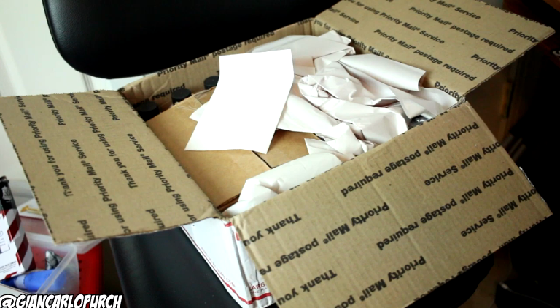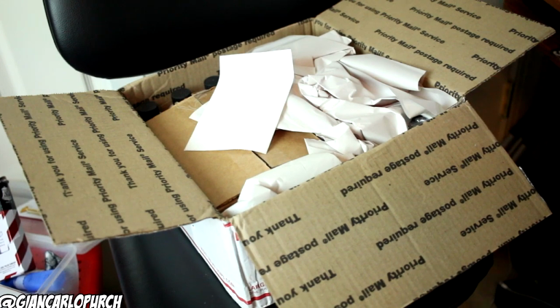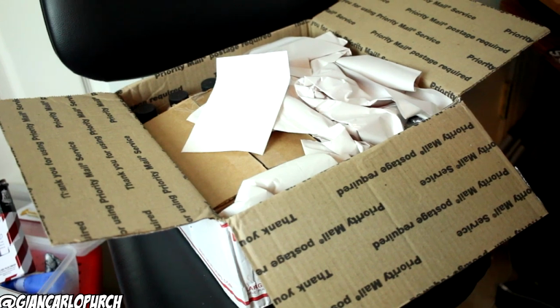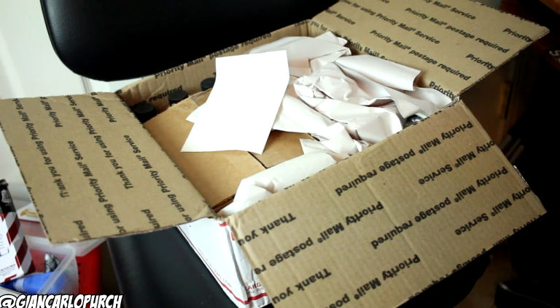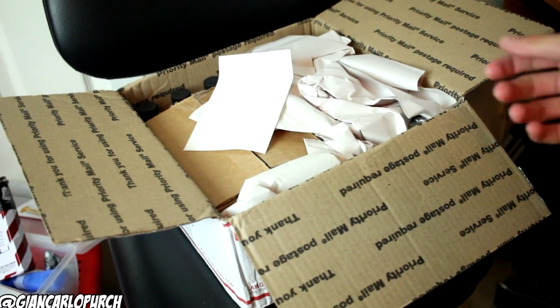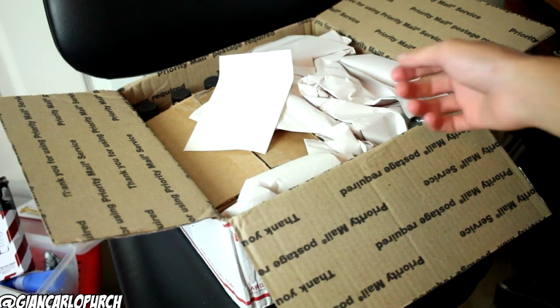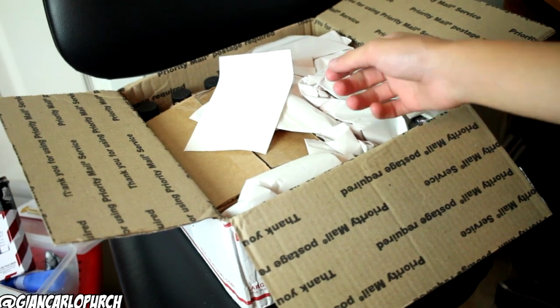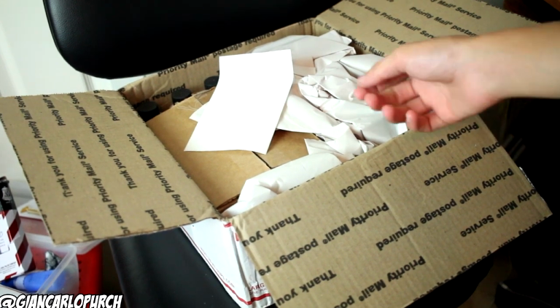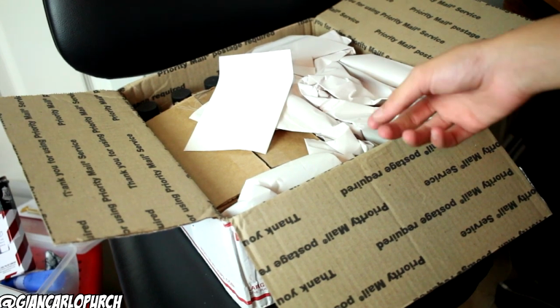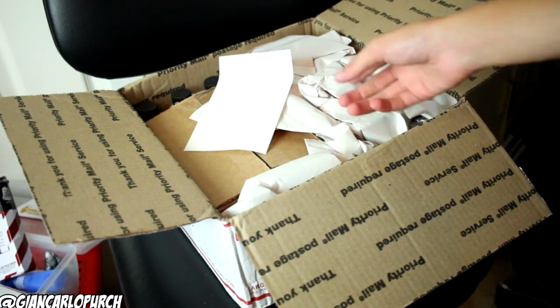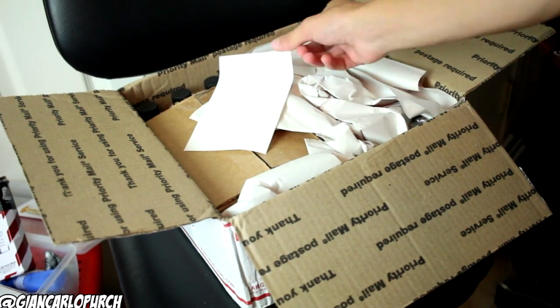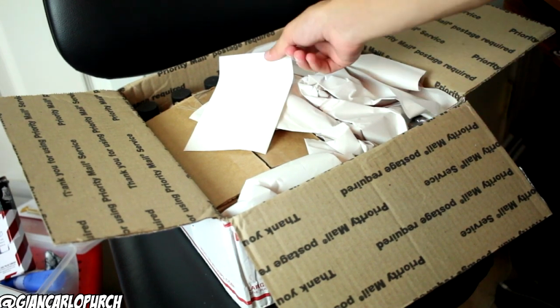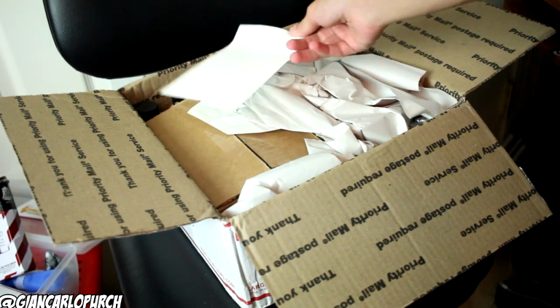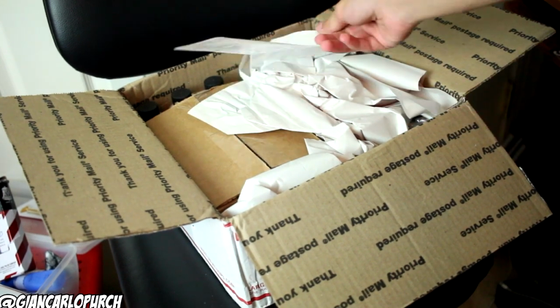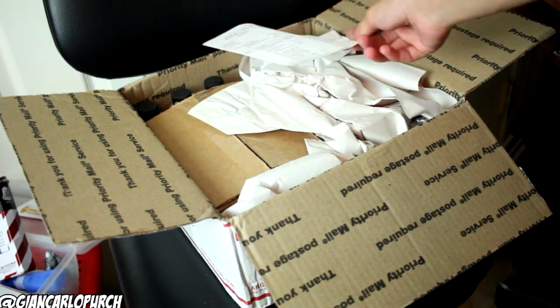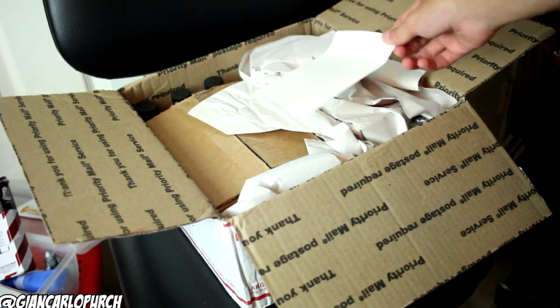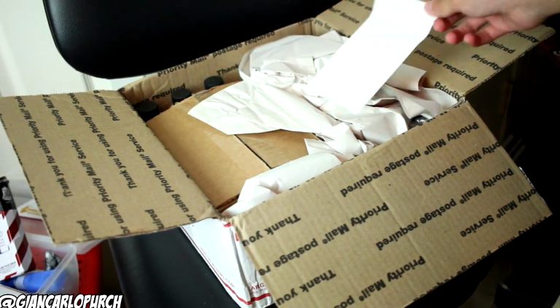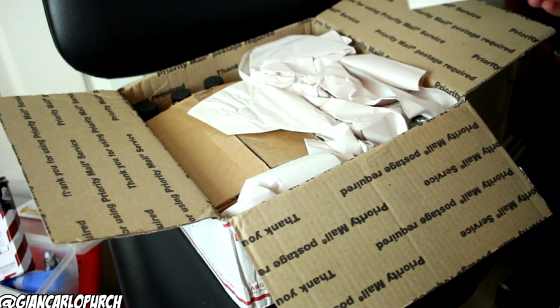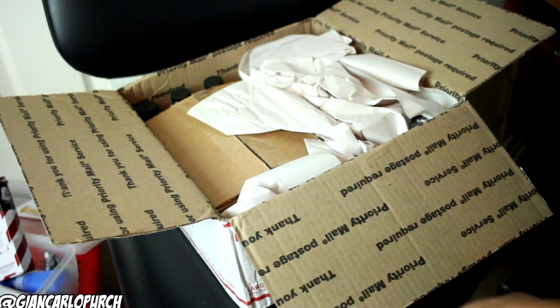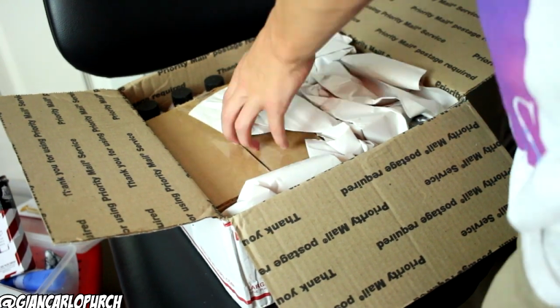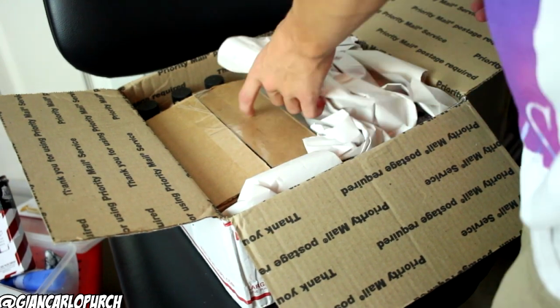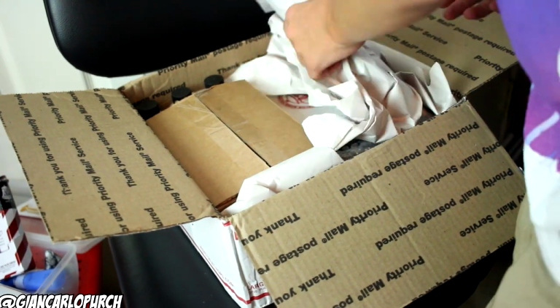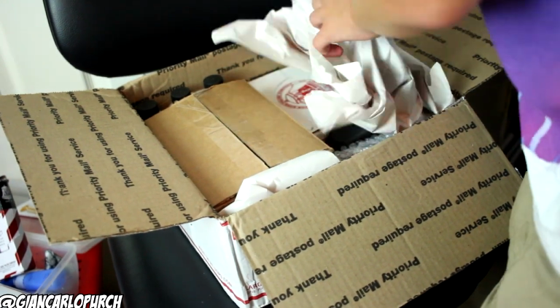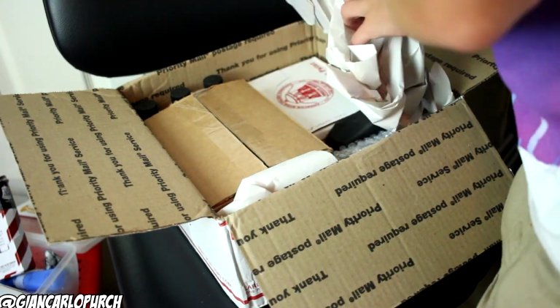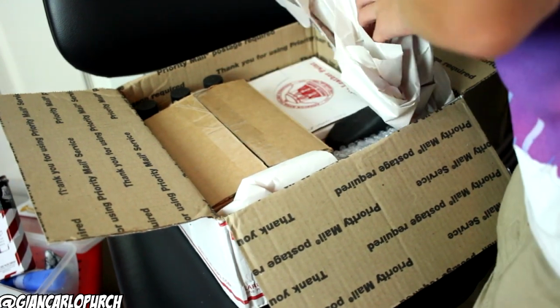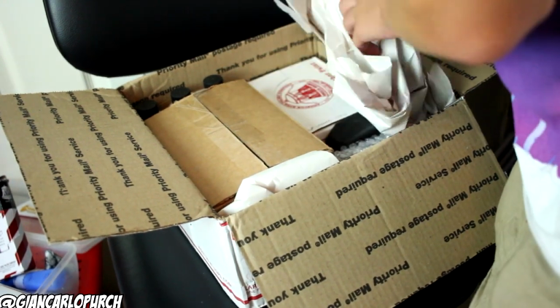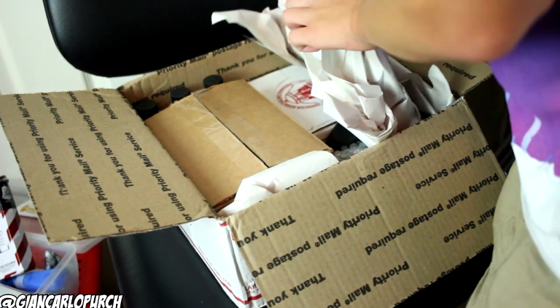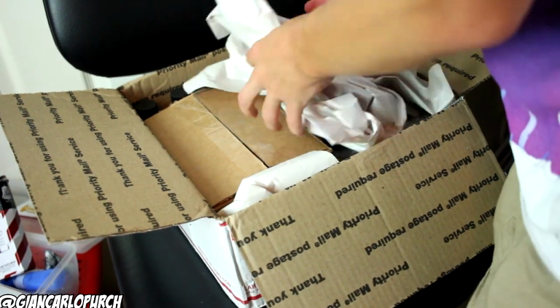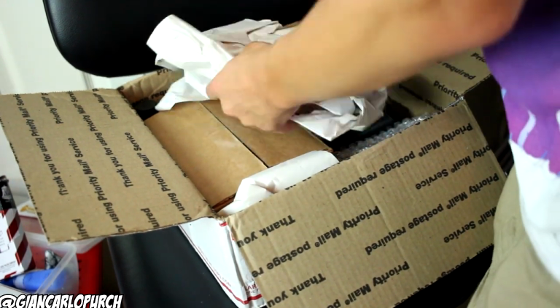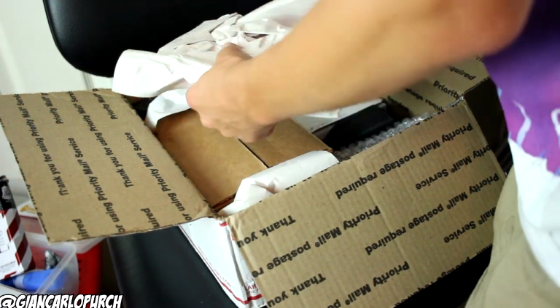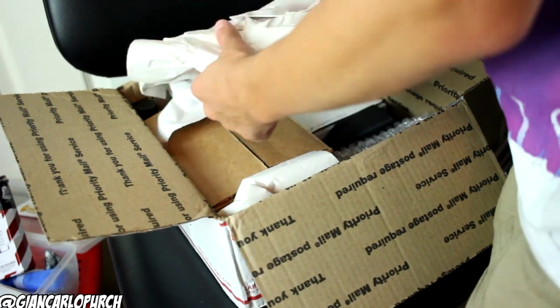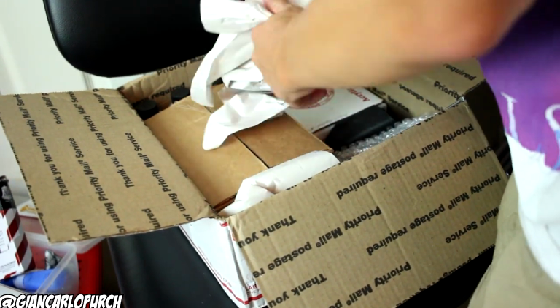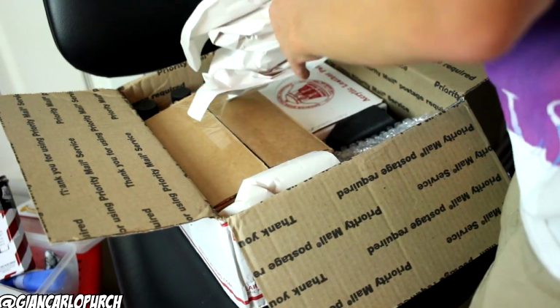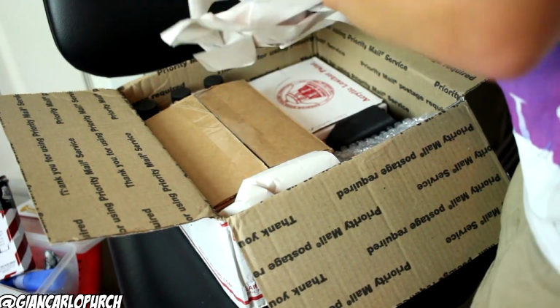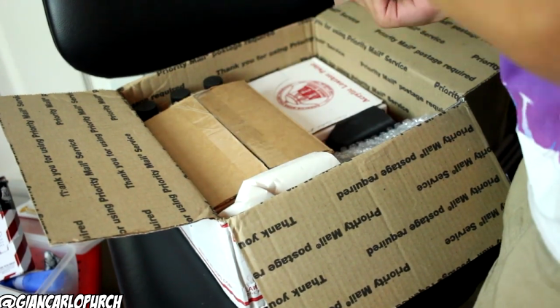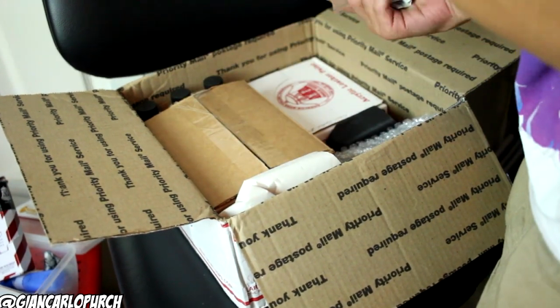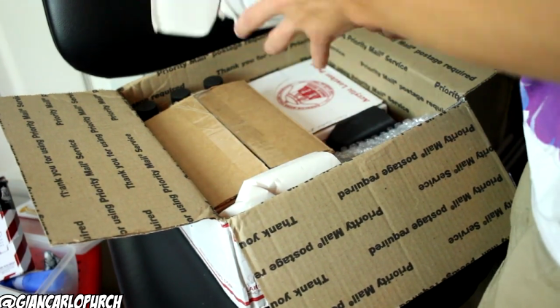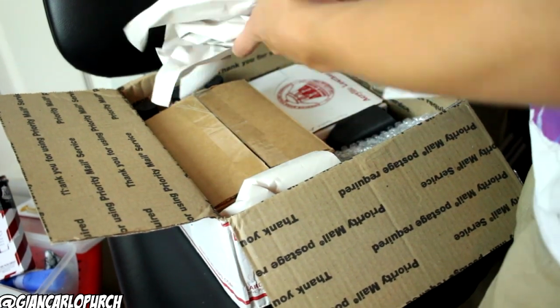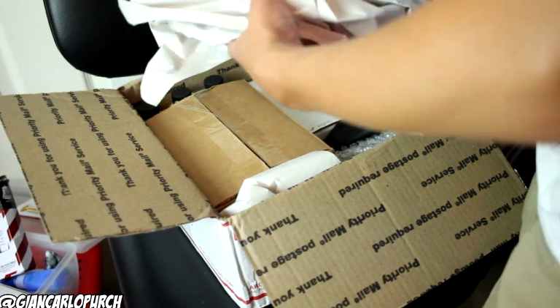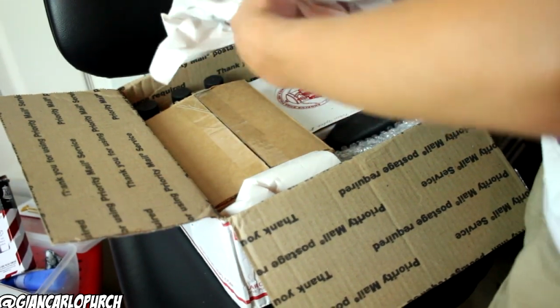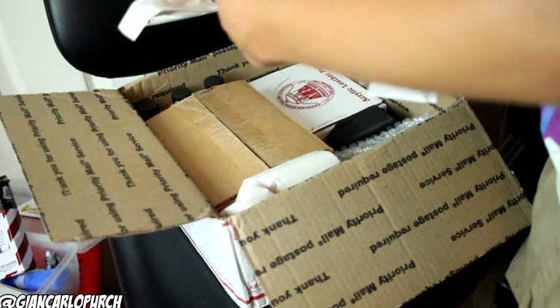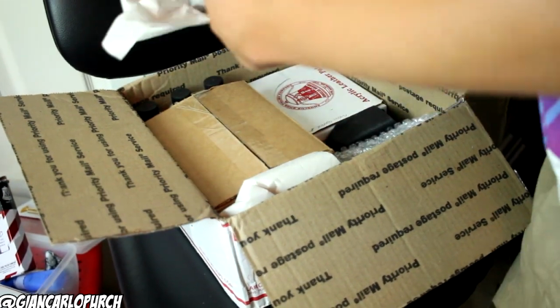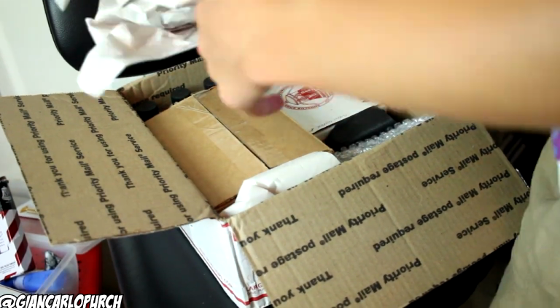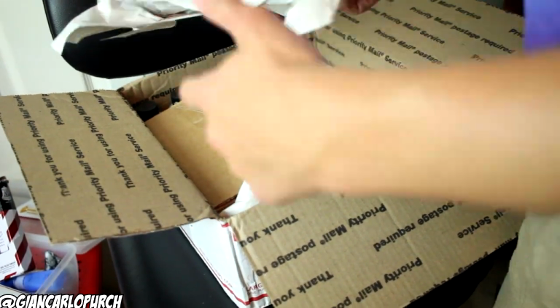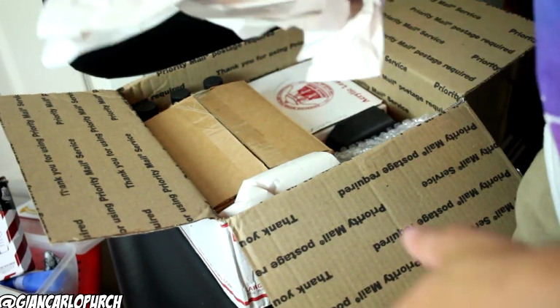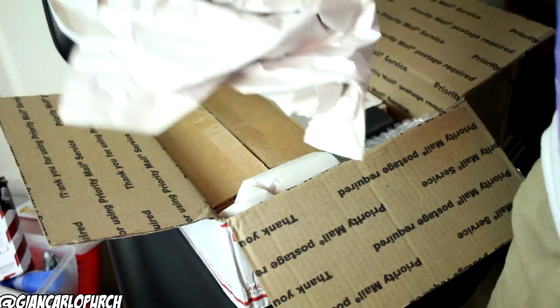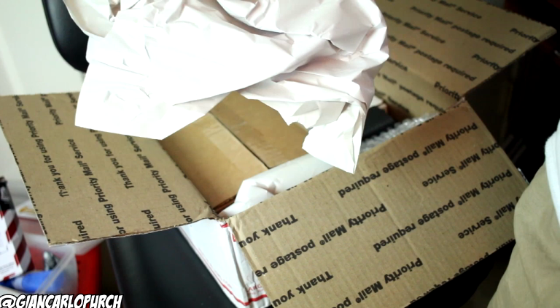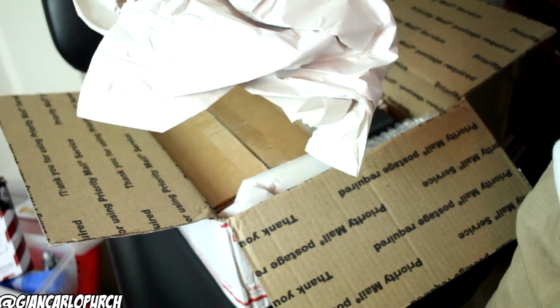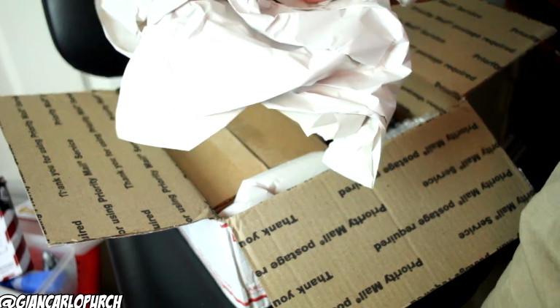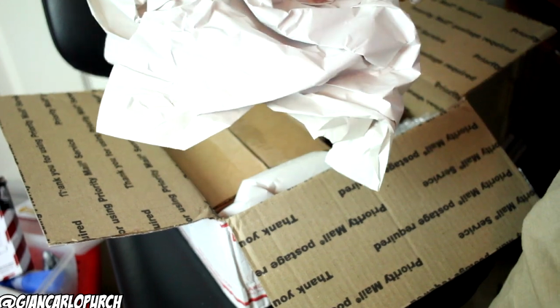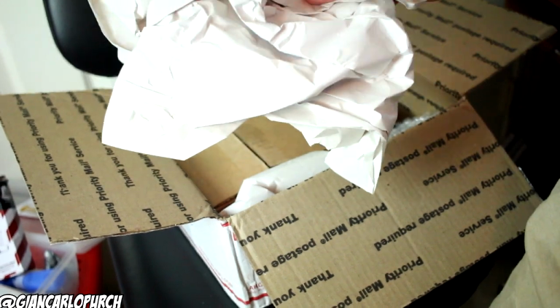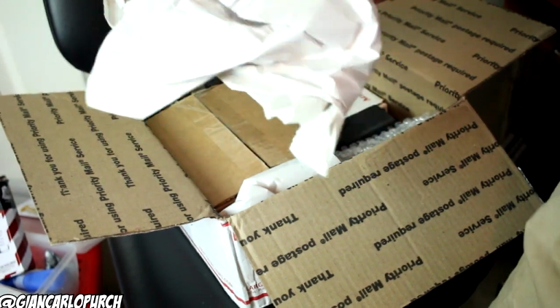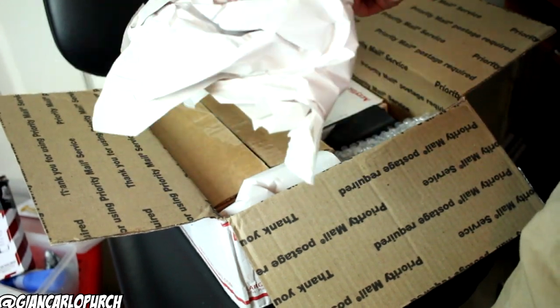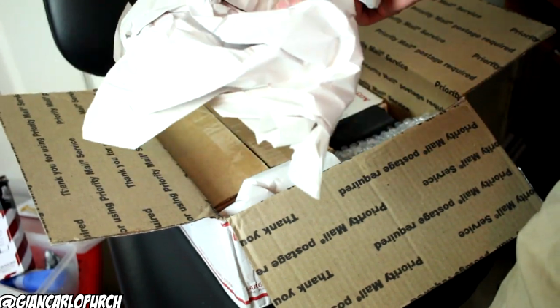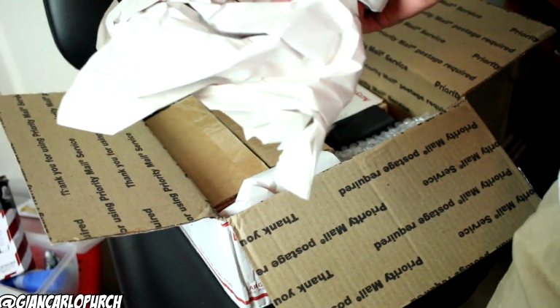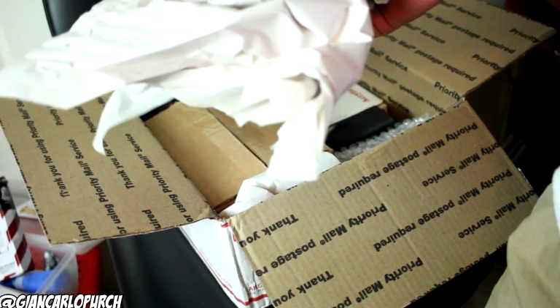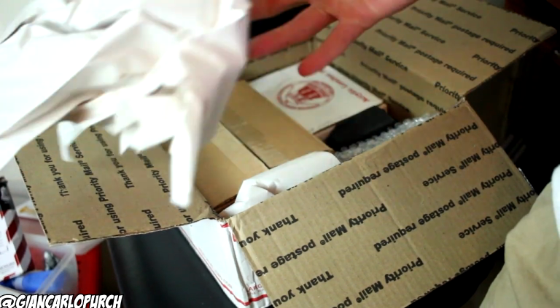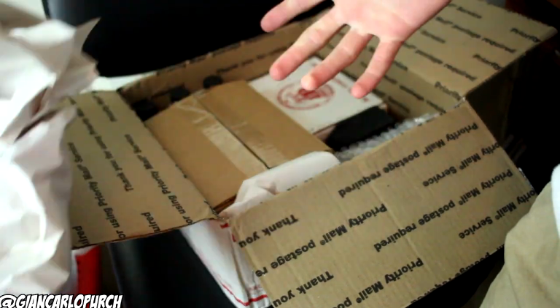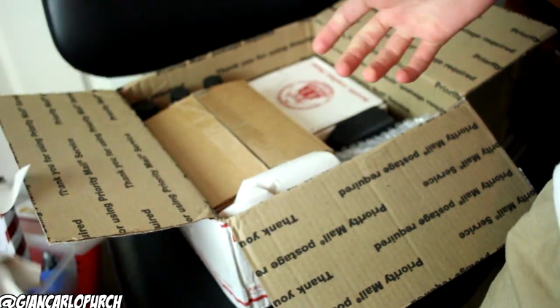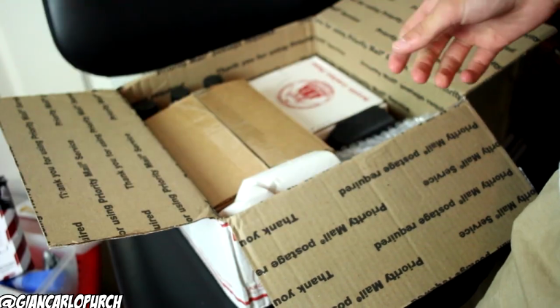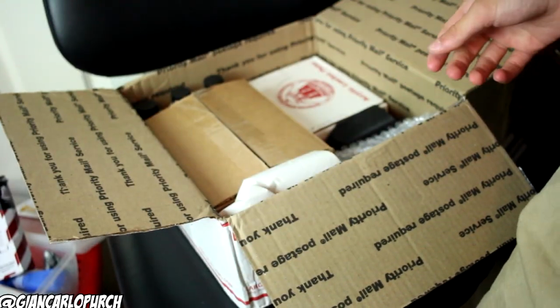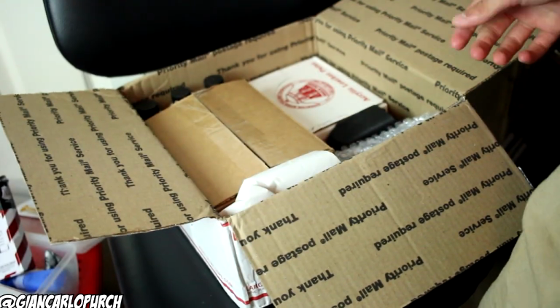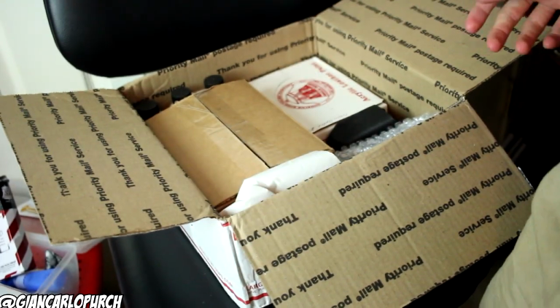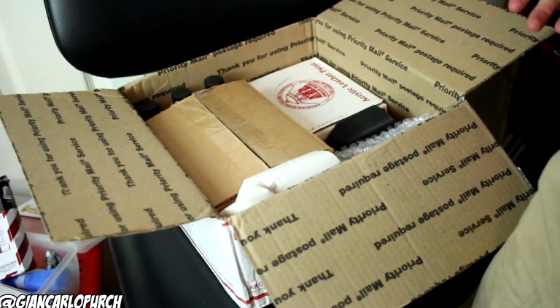Alright, so now let's just get into the box right here. Standard paper — this is expensive. I'm just messing.